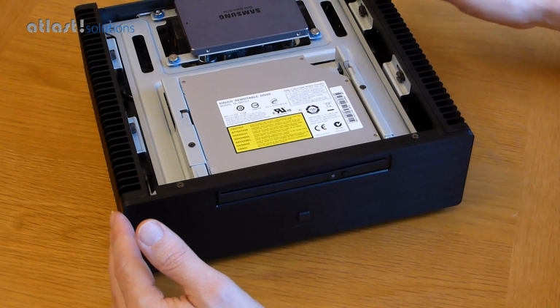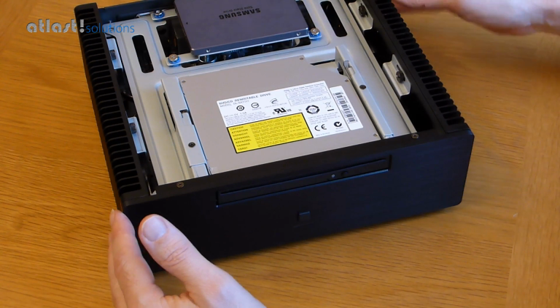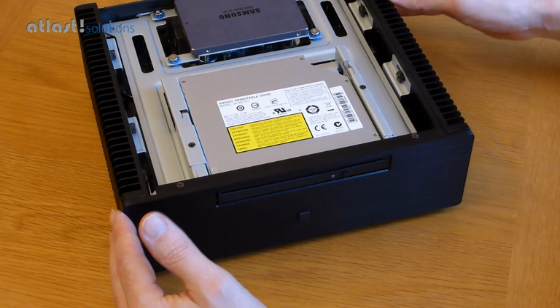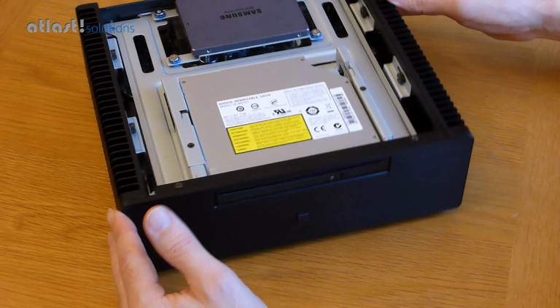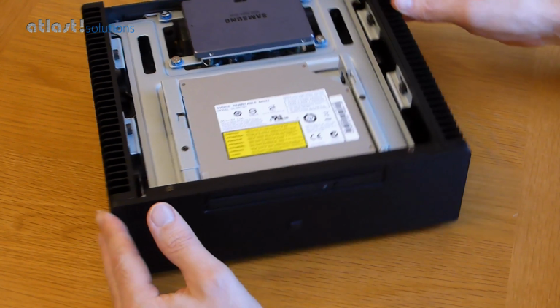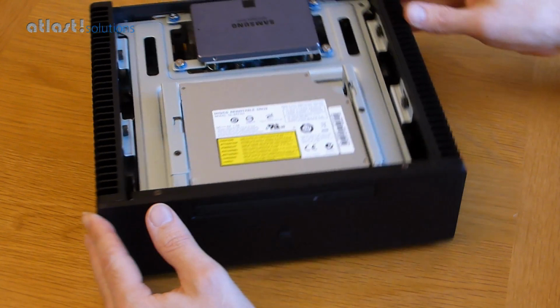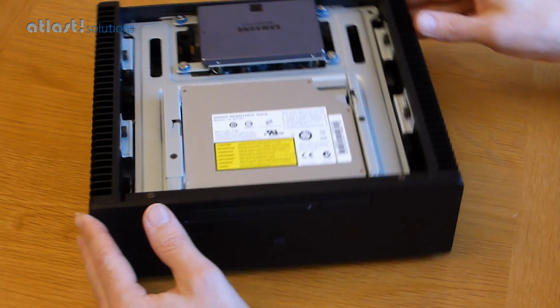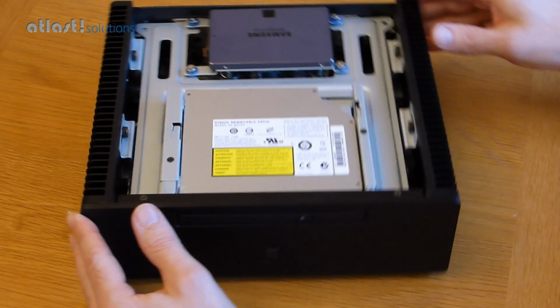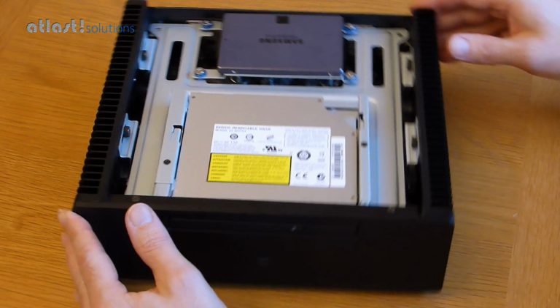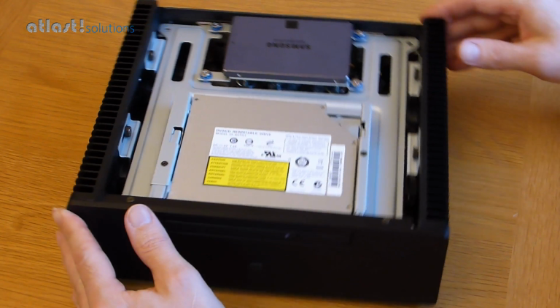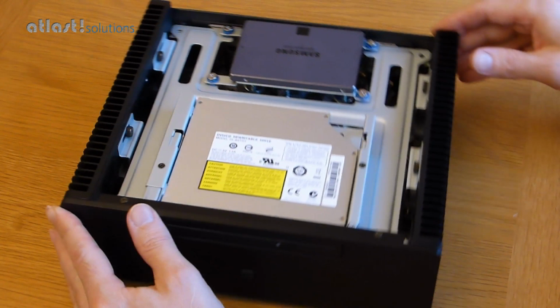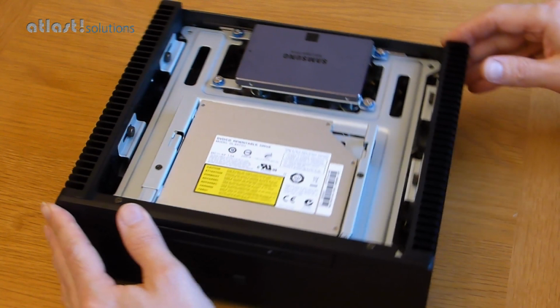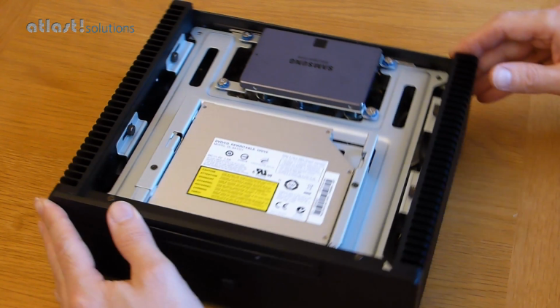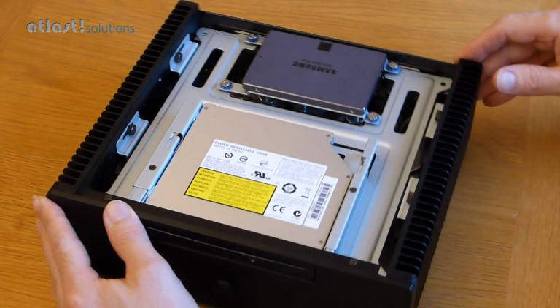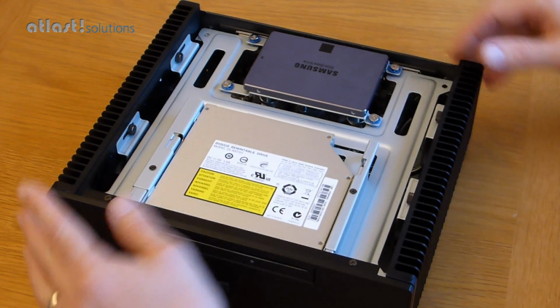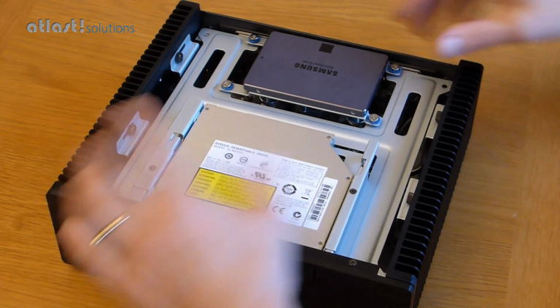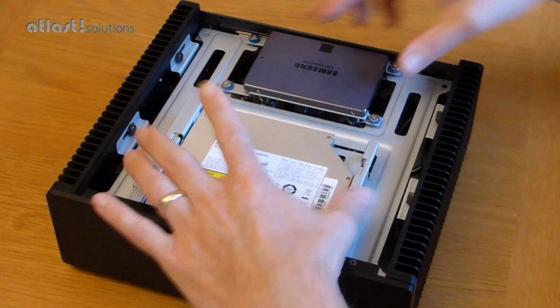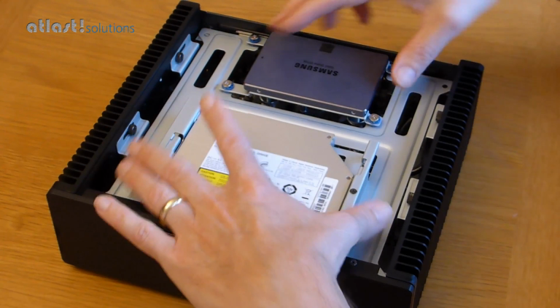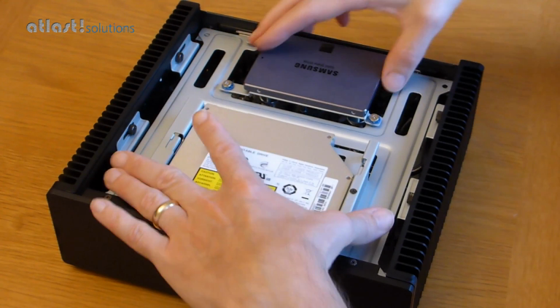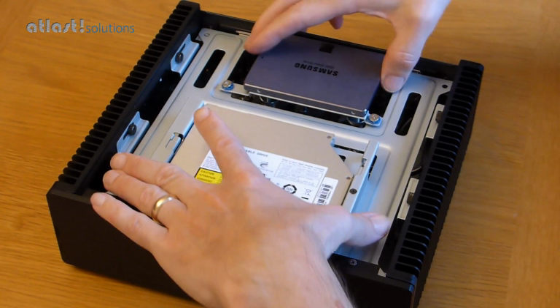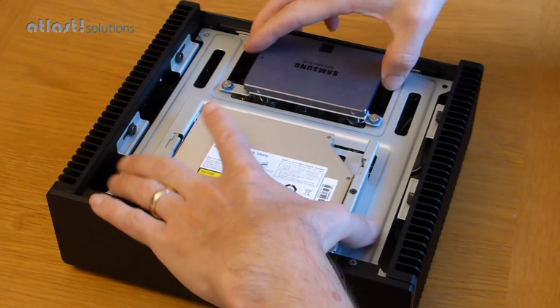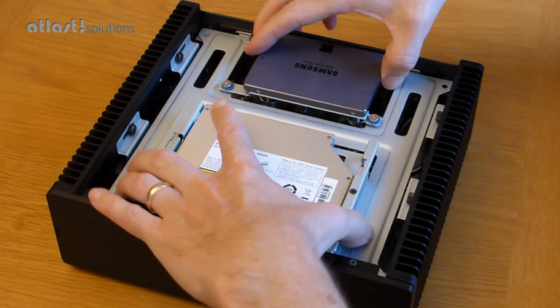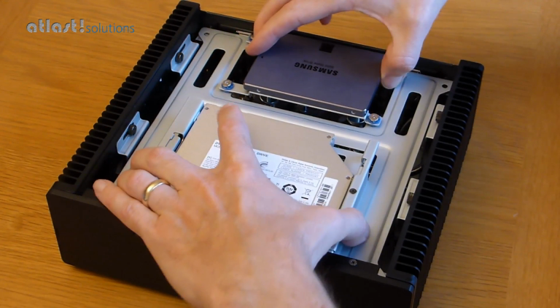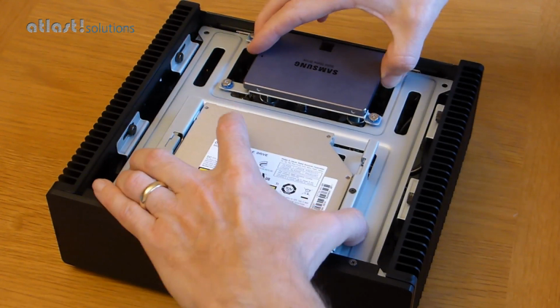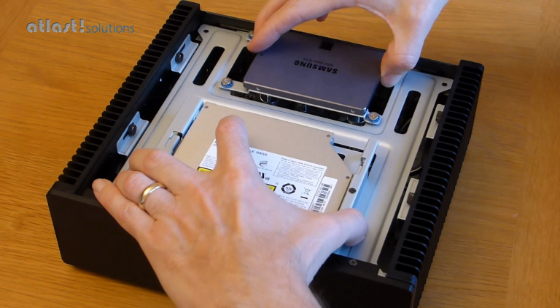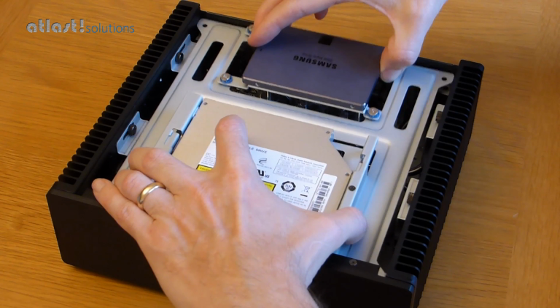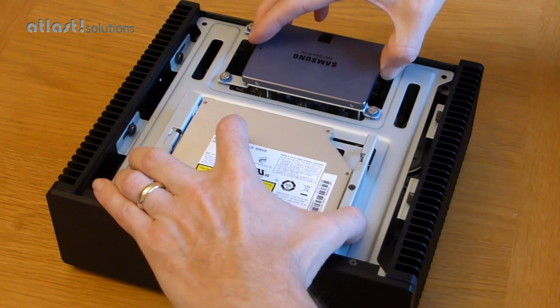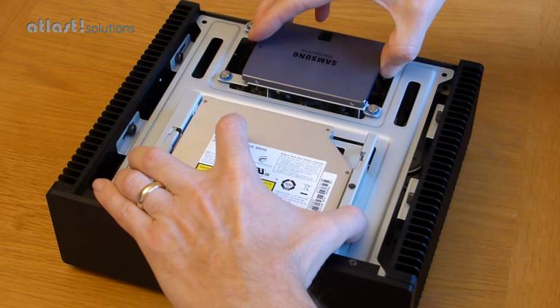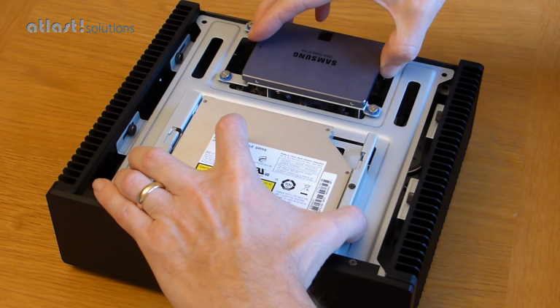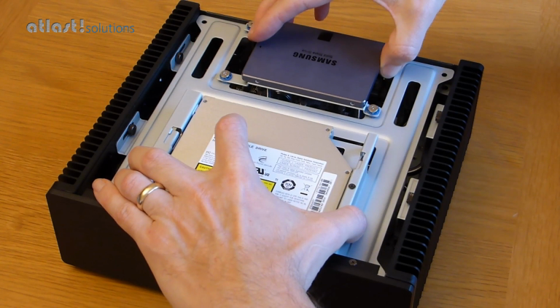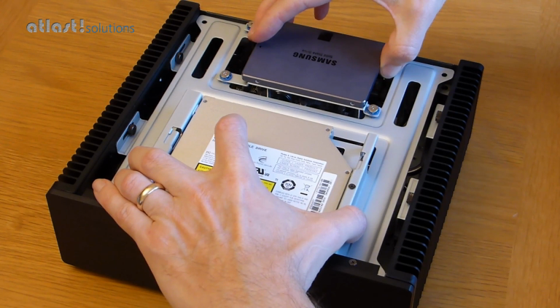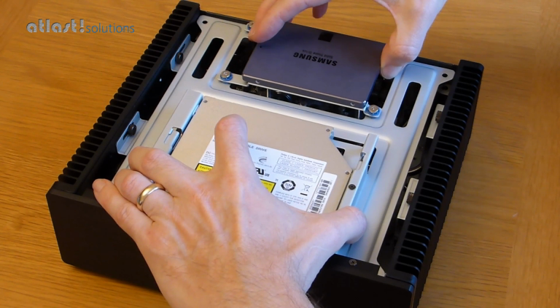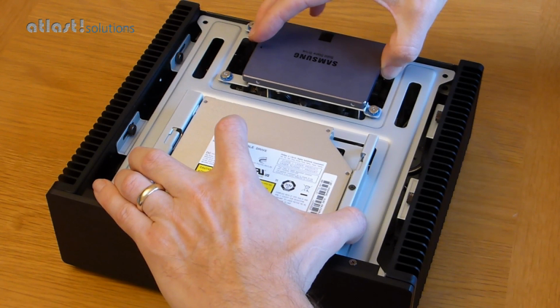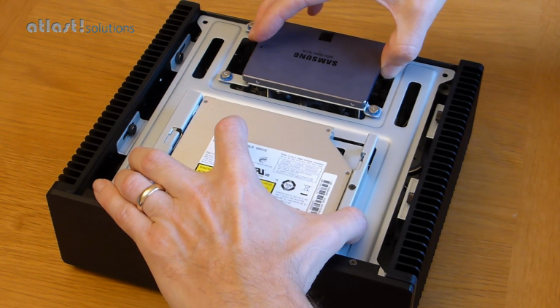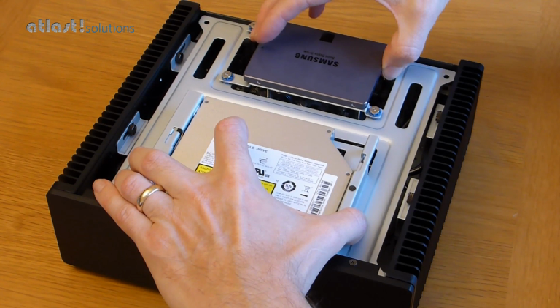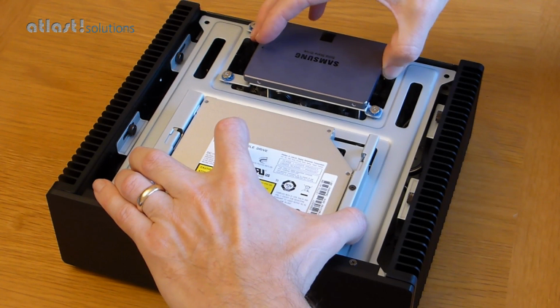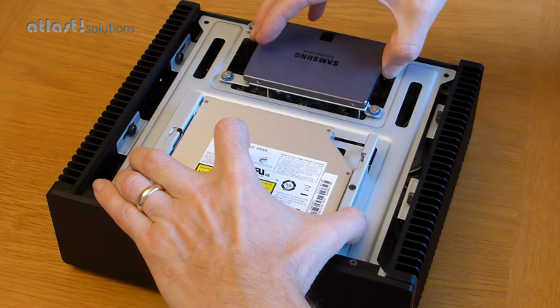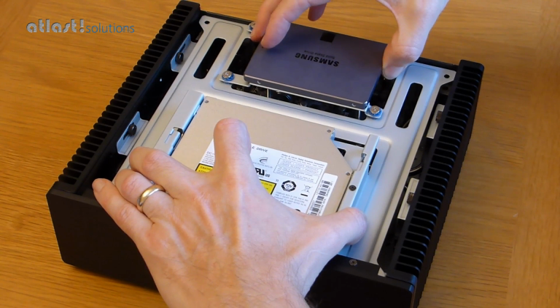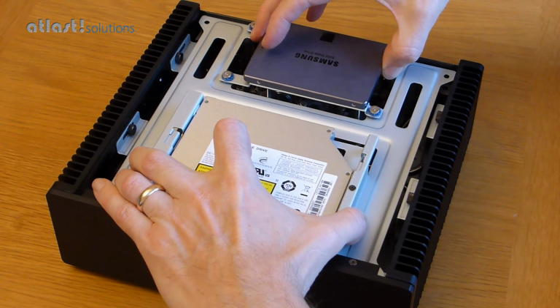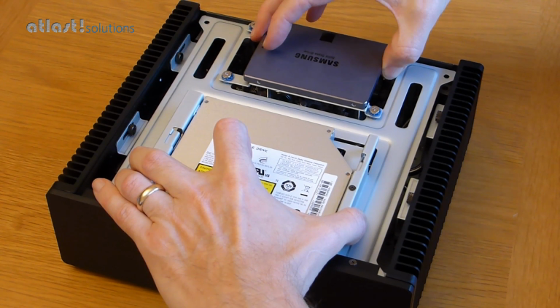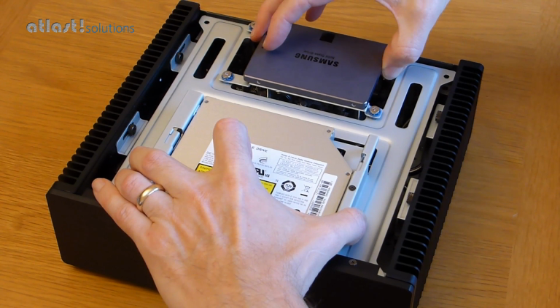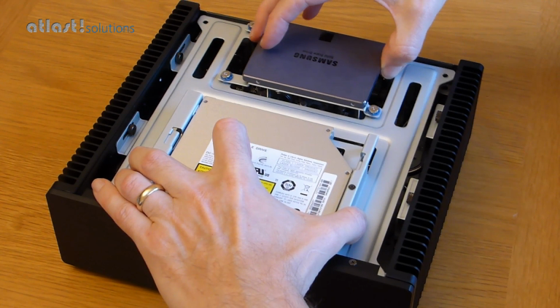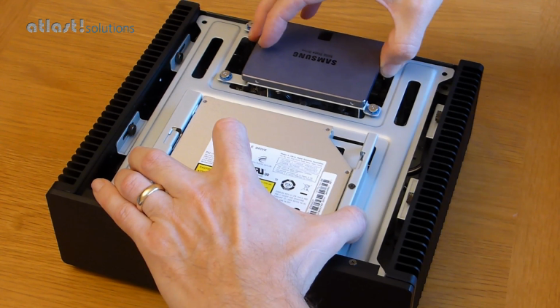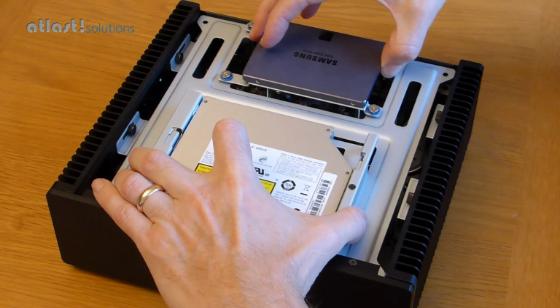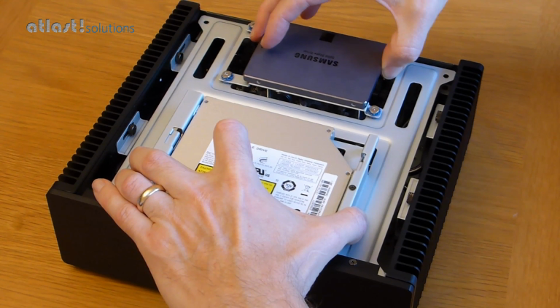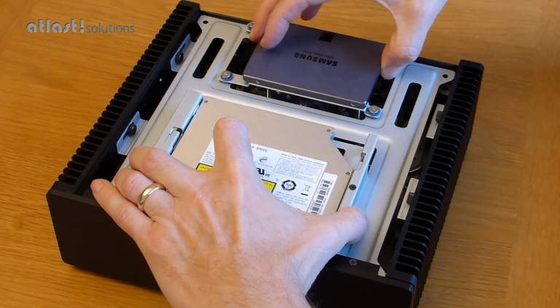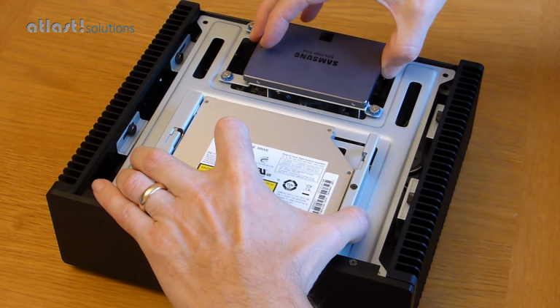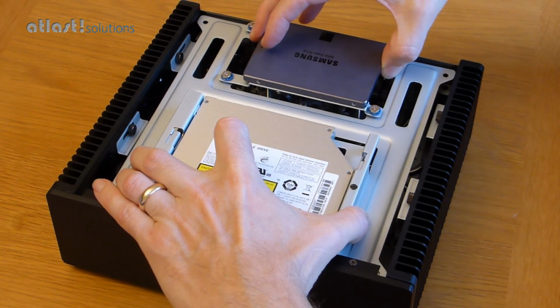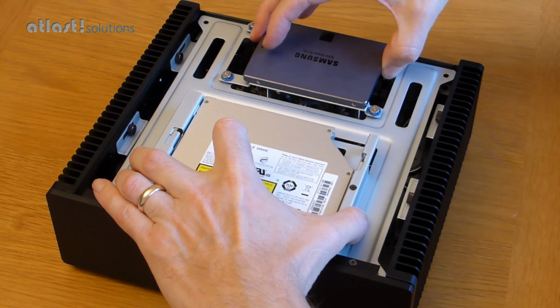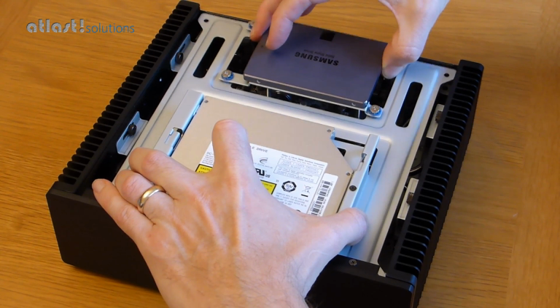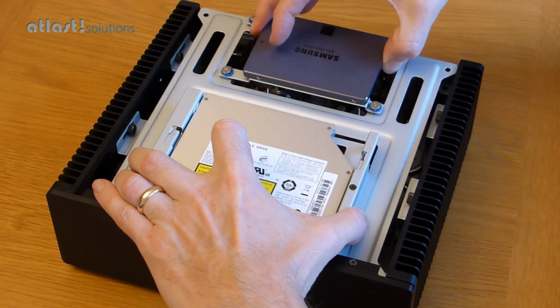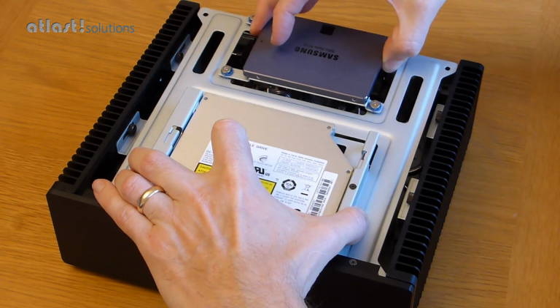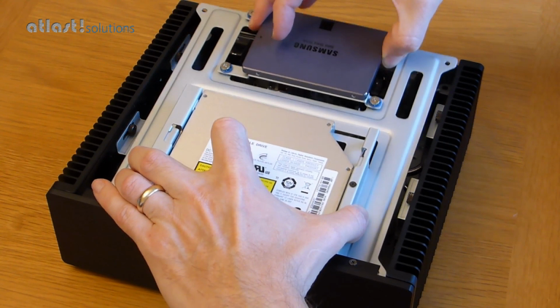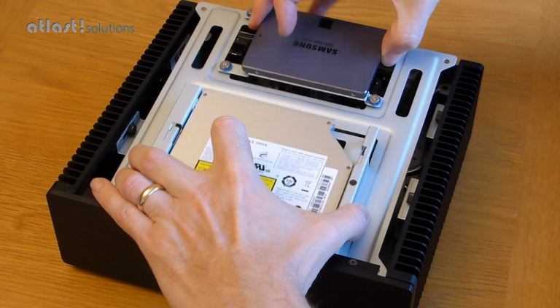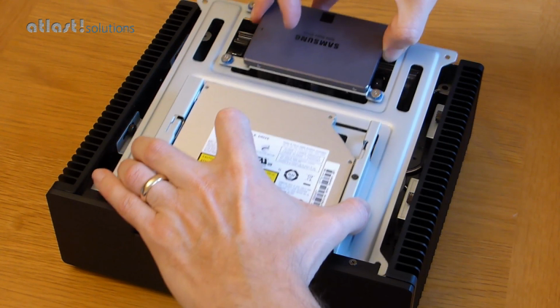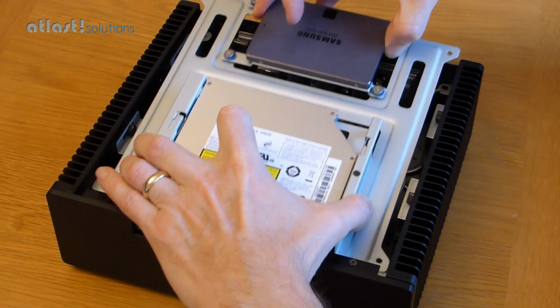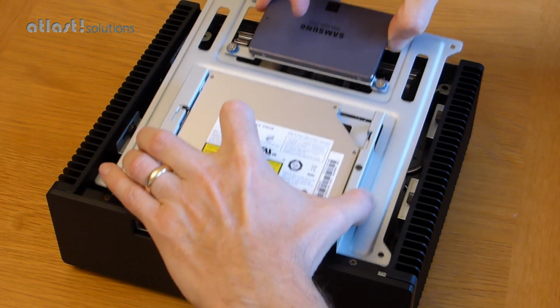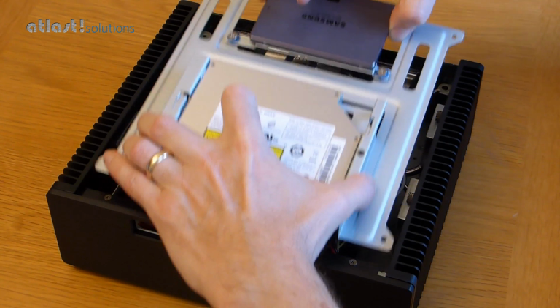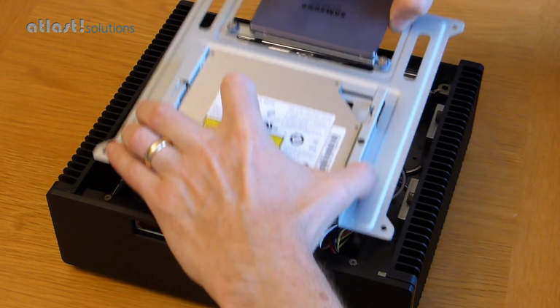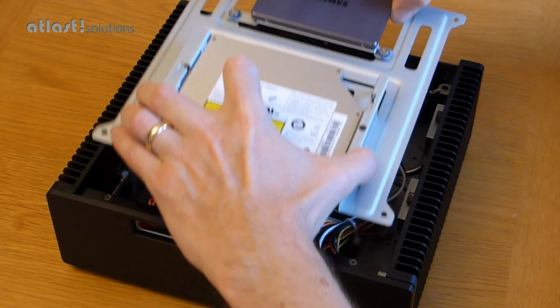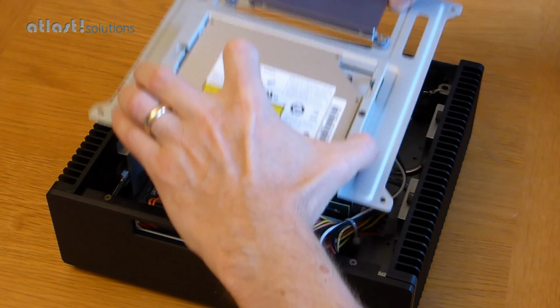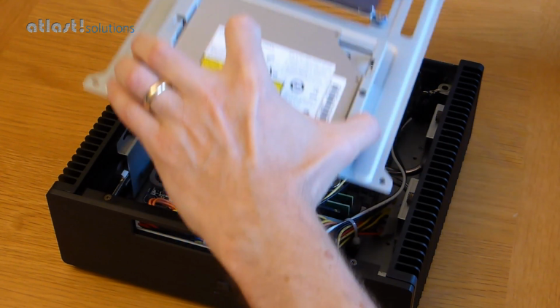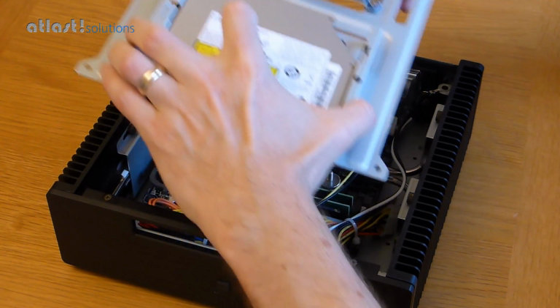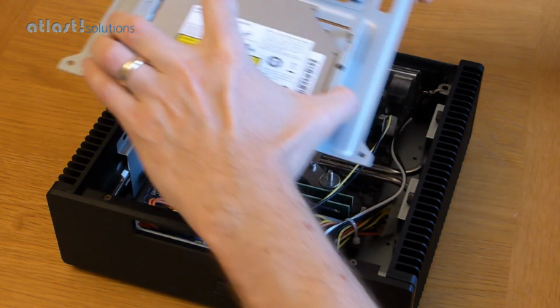I haven't actually attached the data and power leads, so I can take this tray out and show you inside.